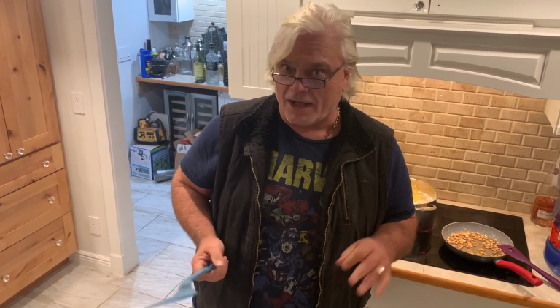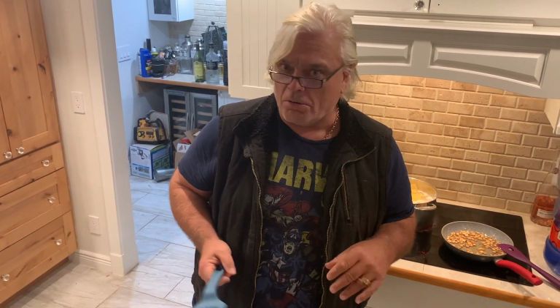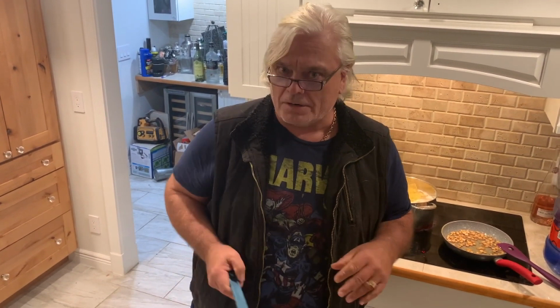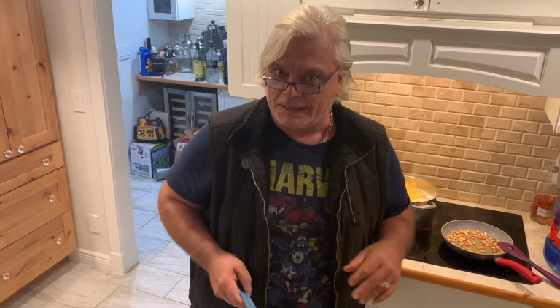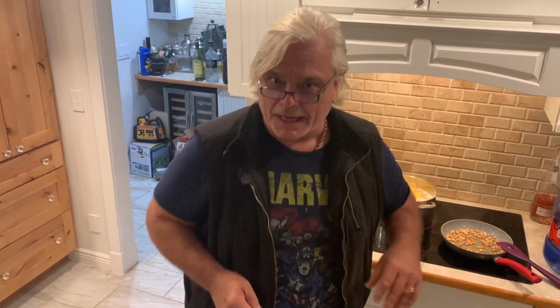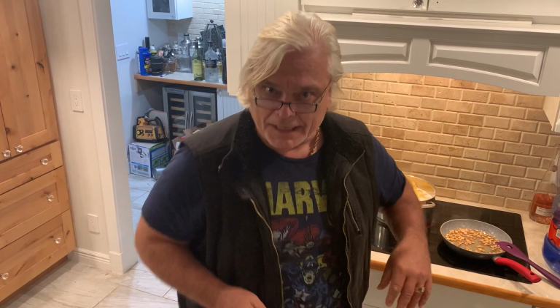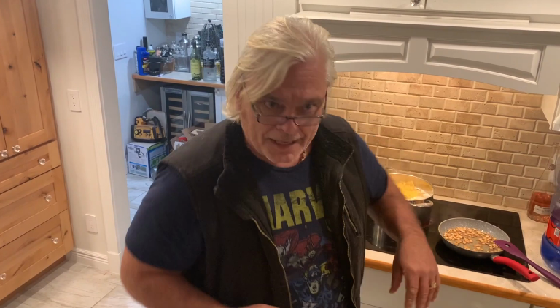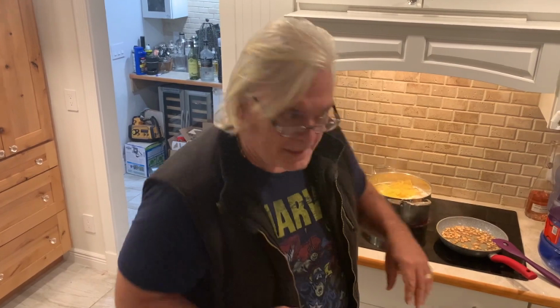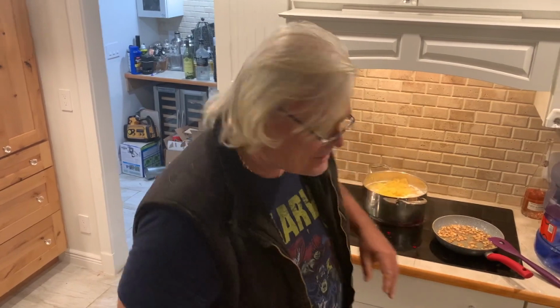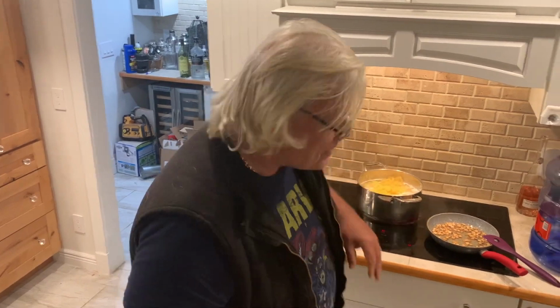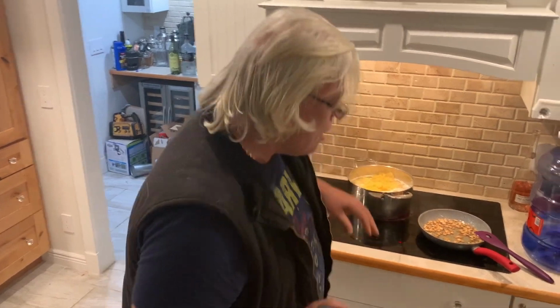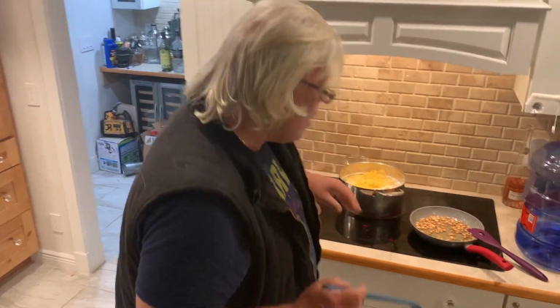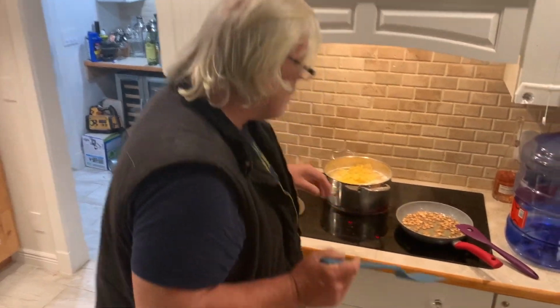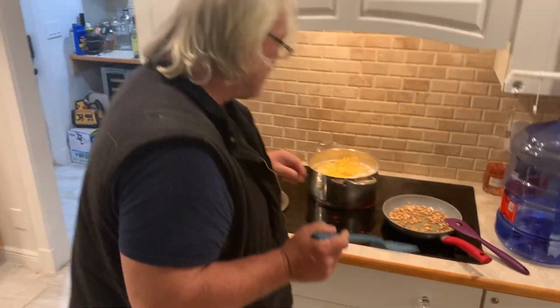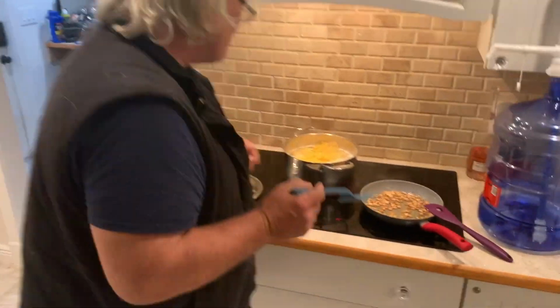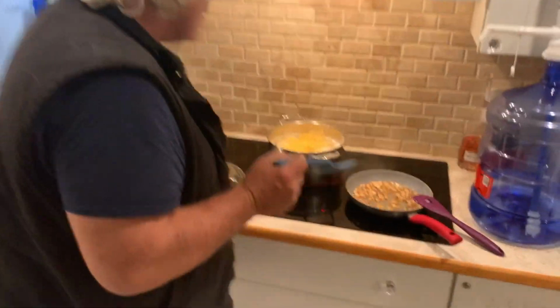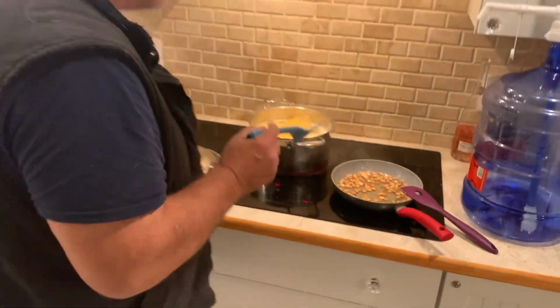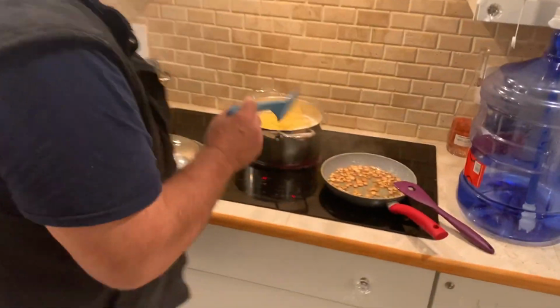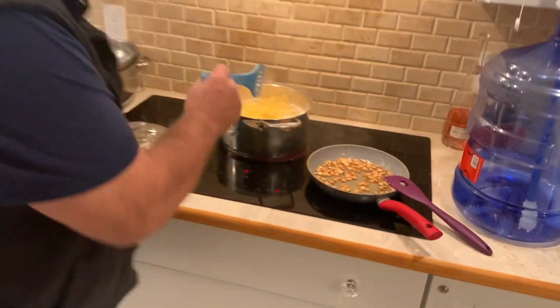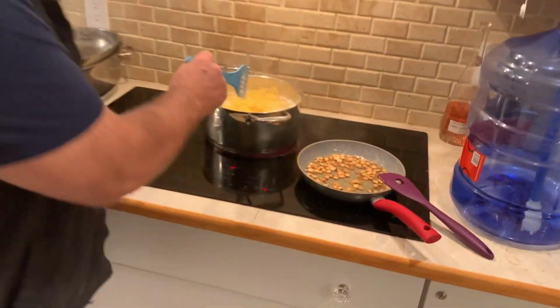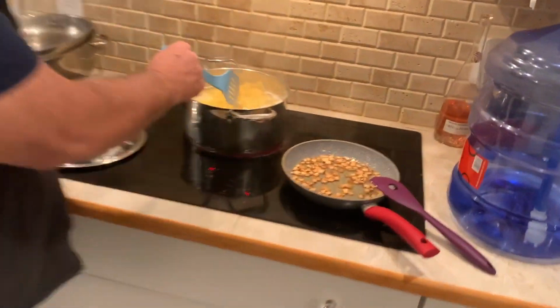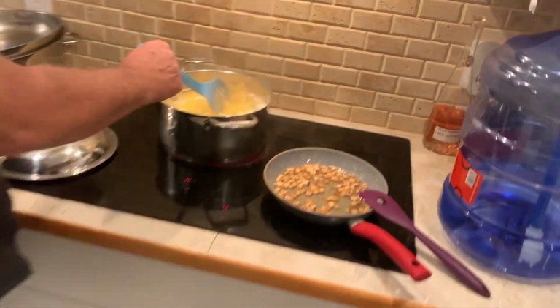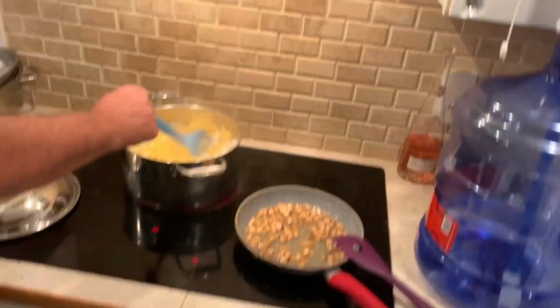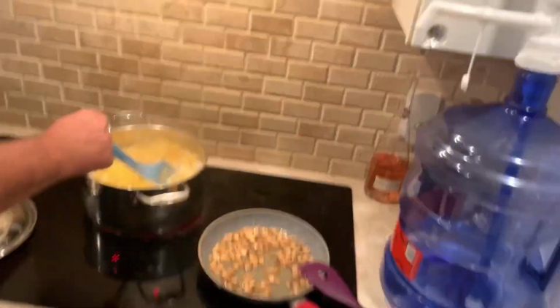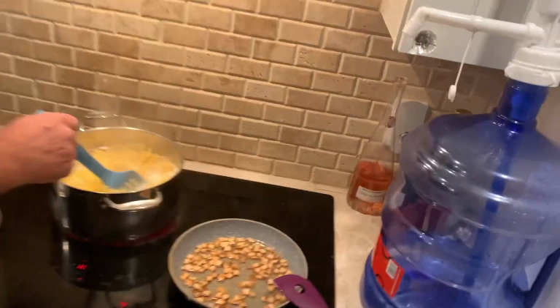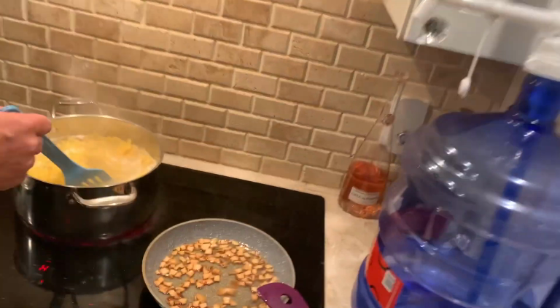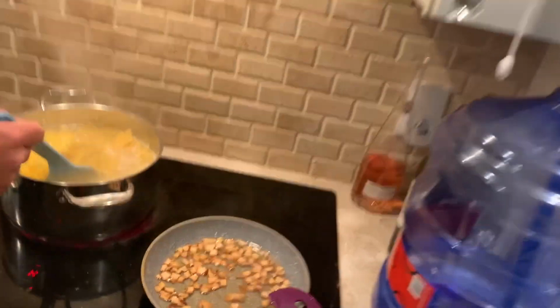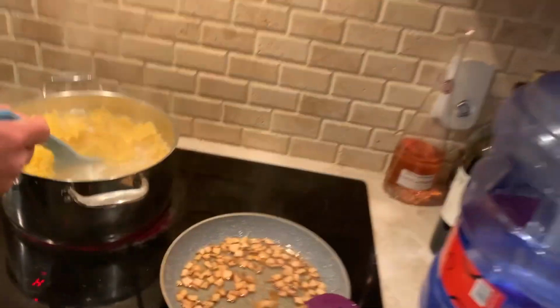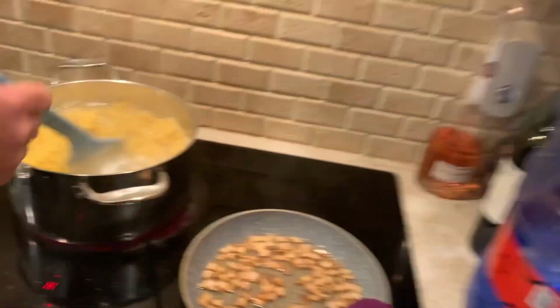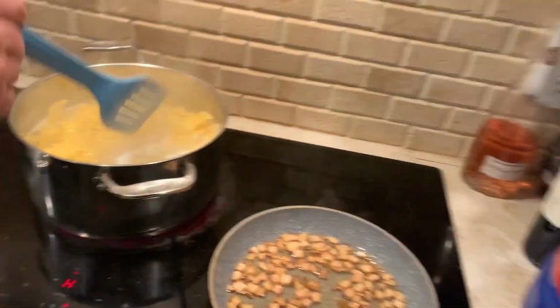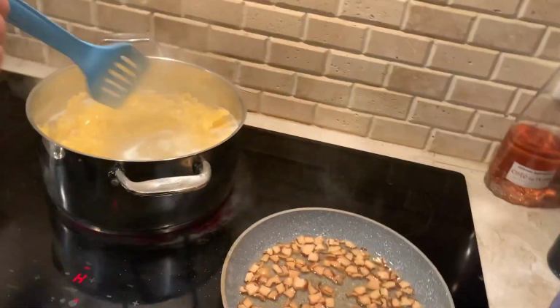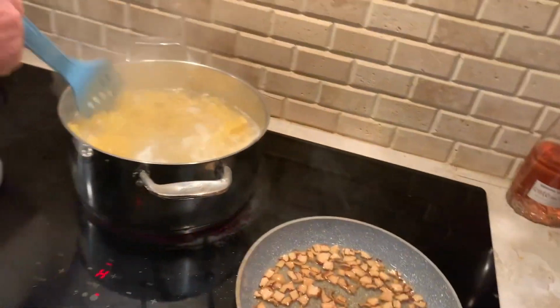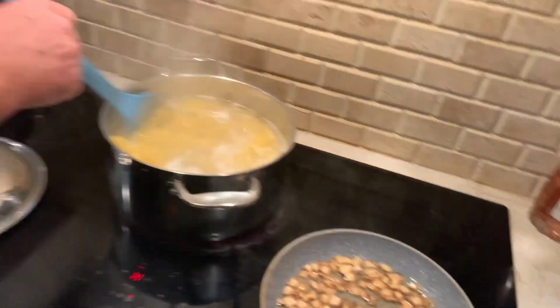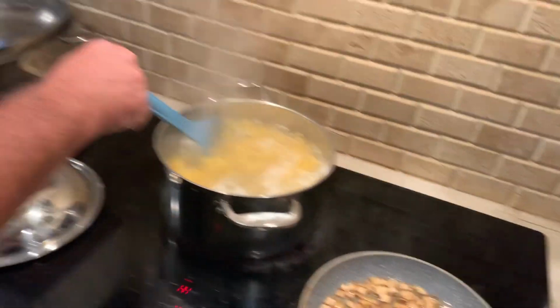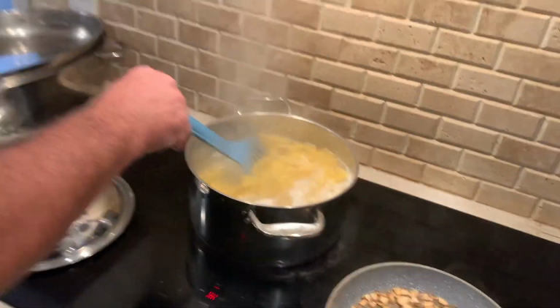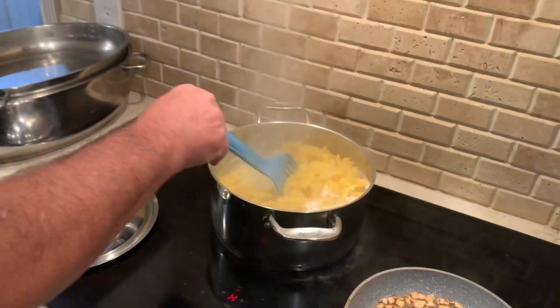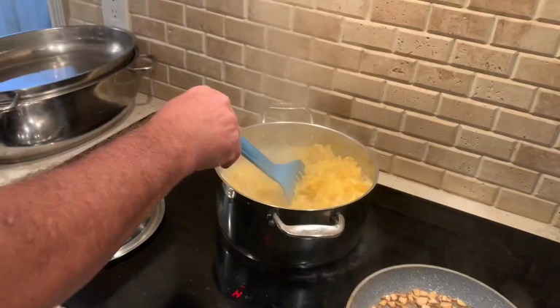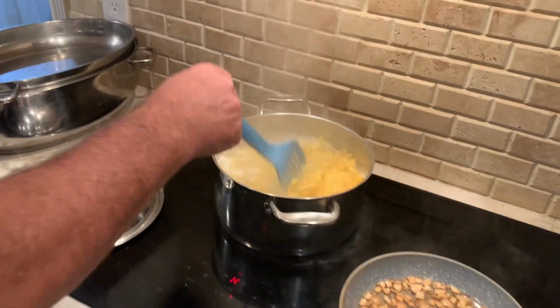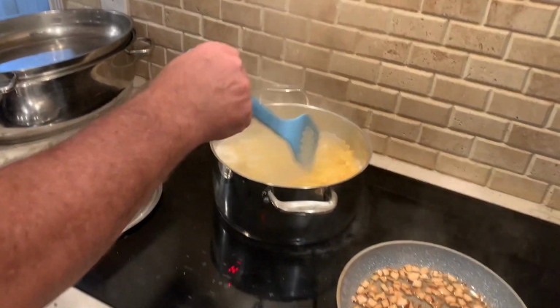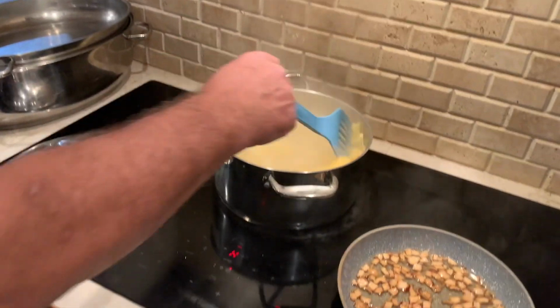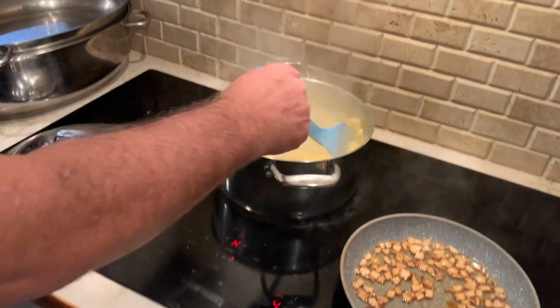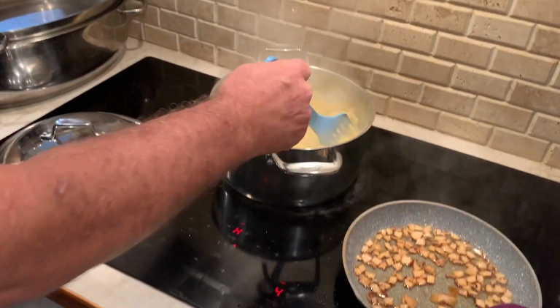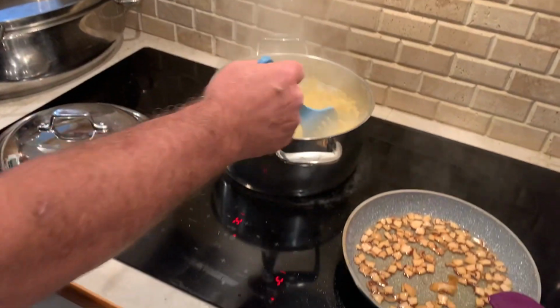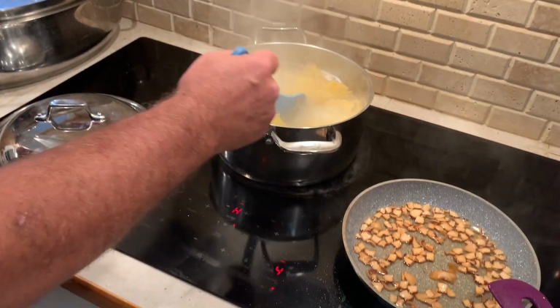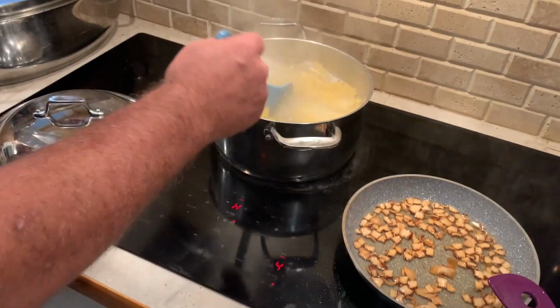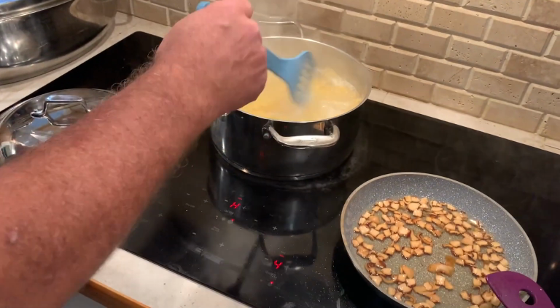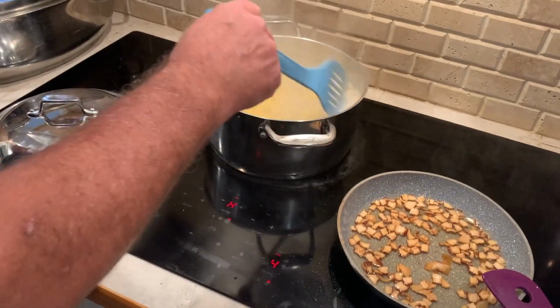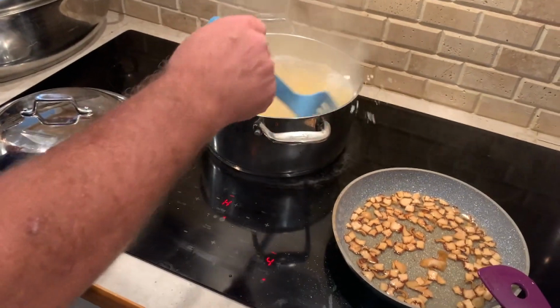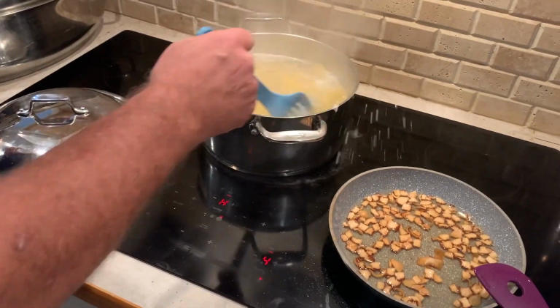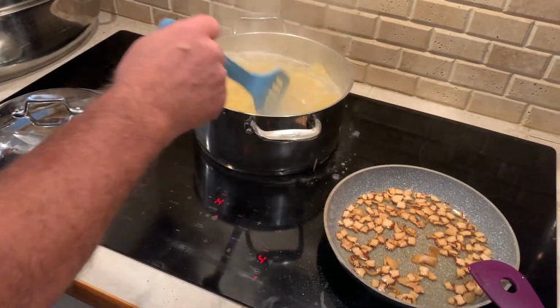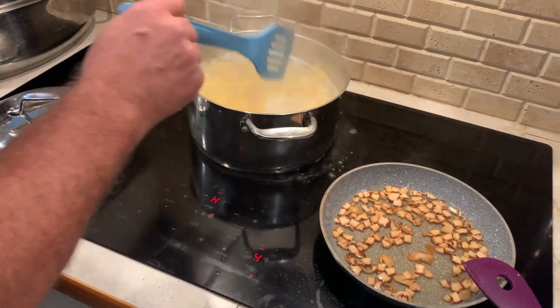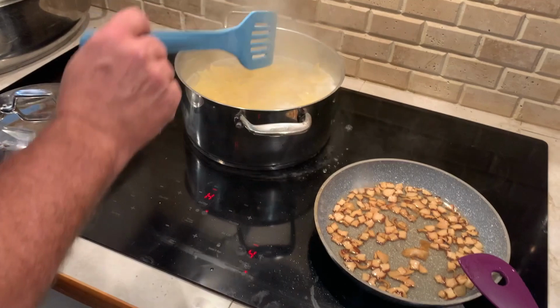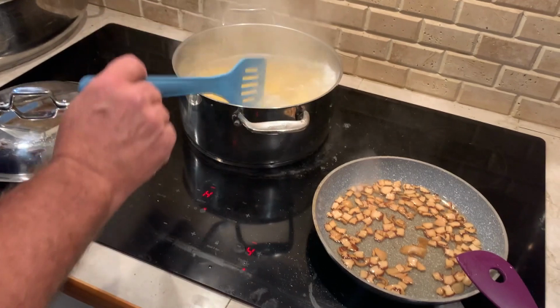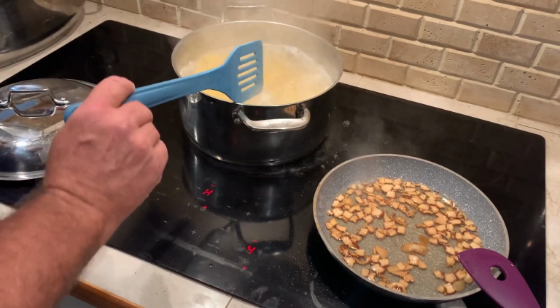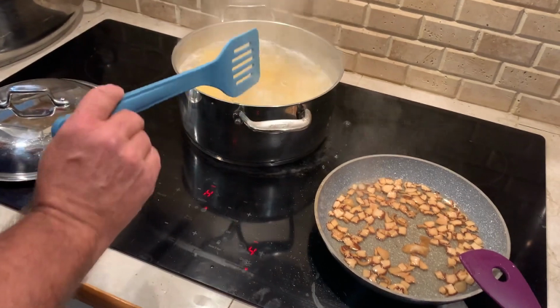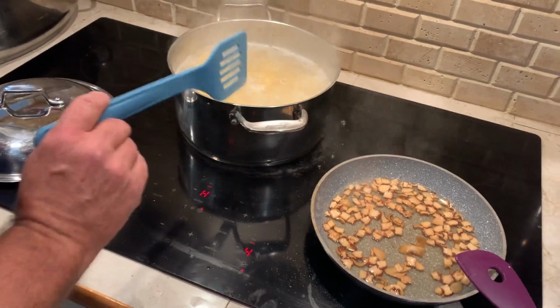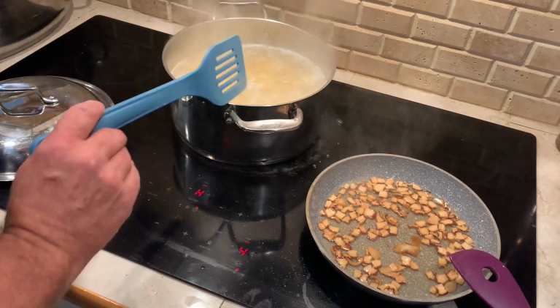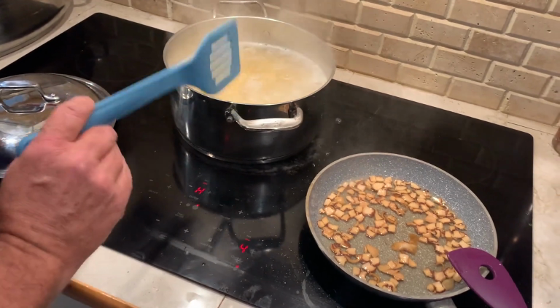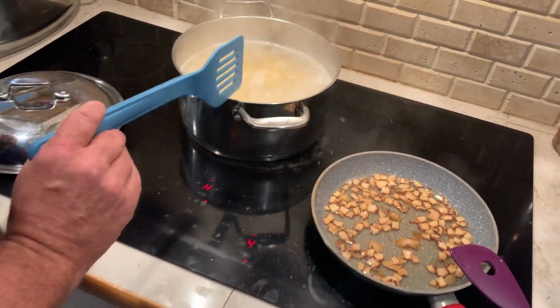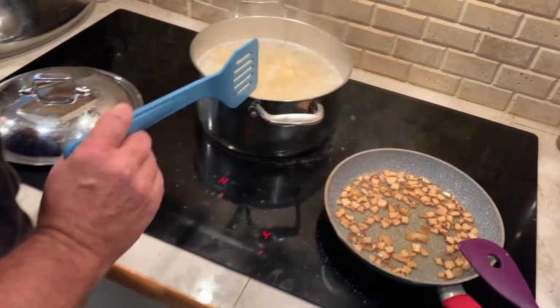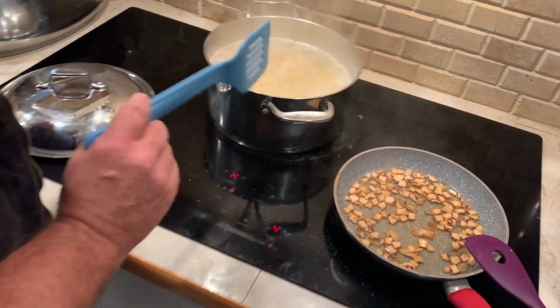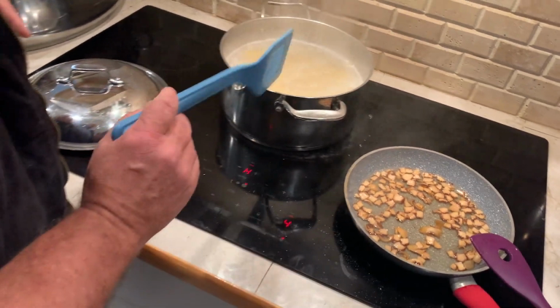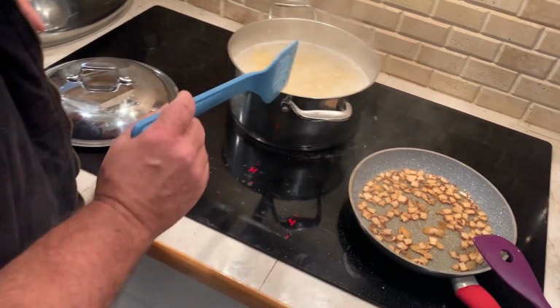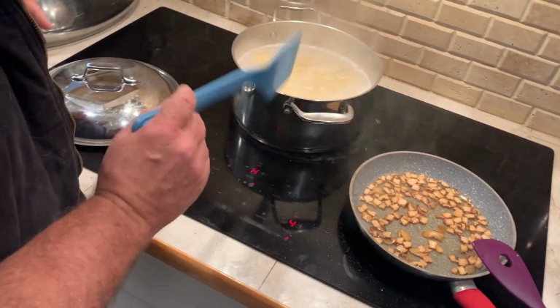Horny Hungarians! Alright, so here we have the egg noodles nice and getting soft.